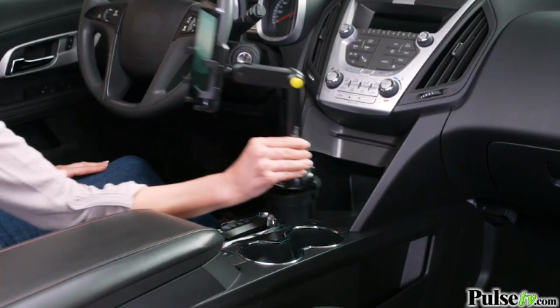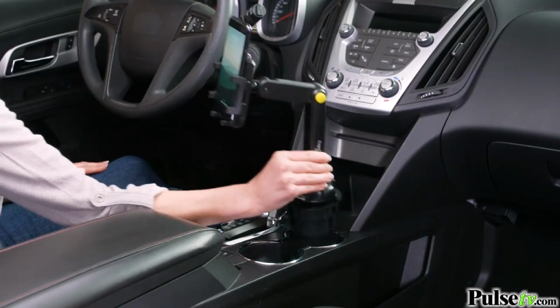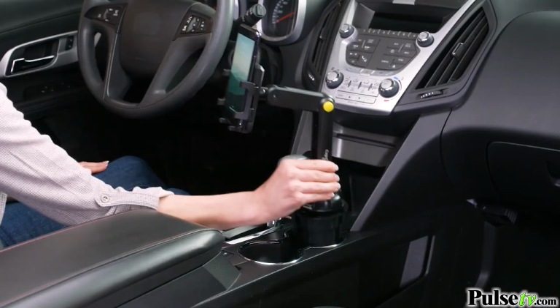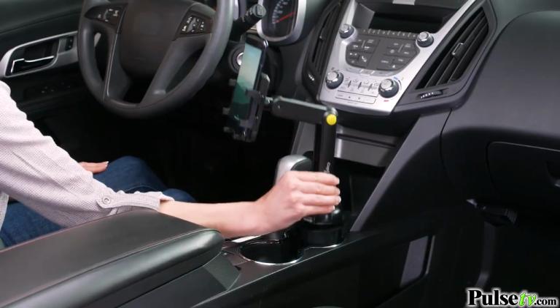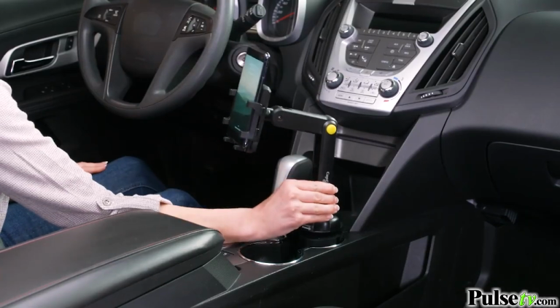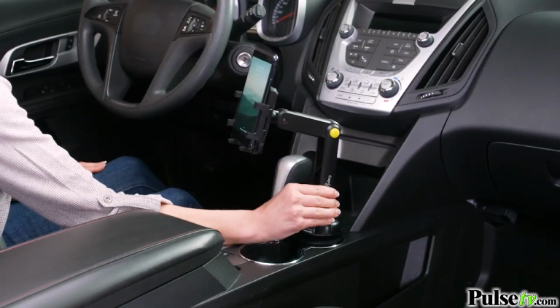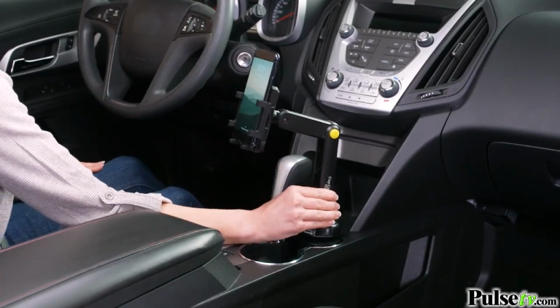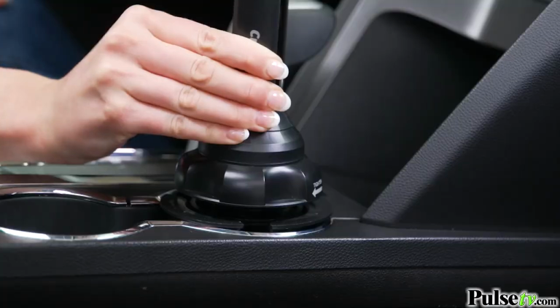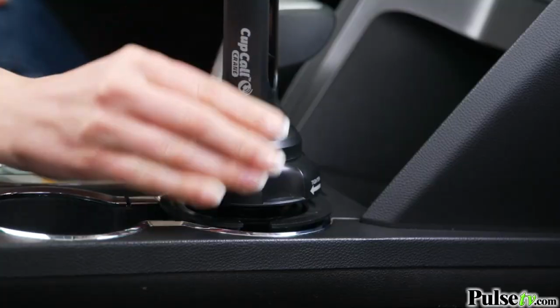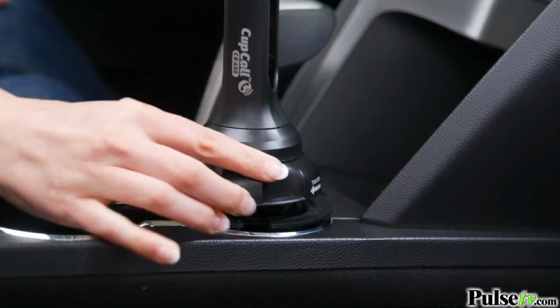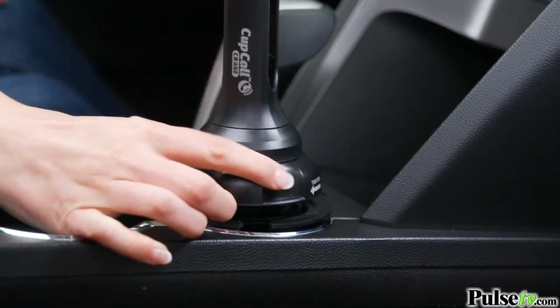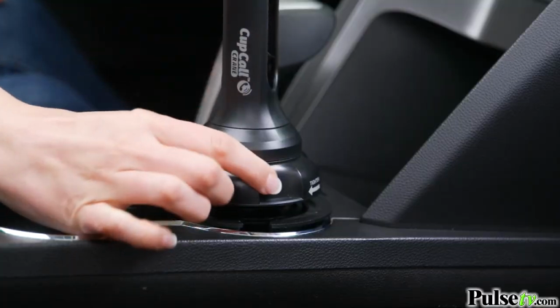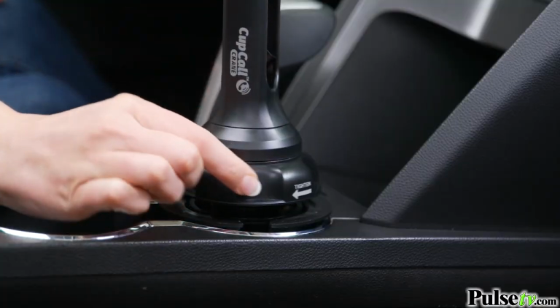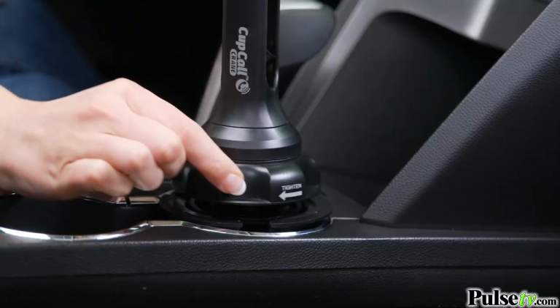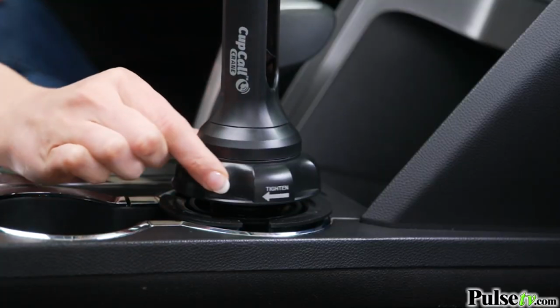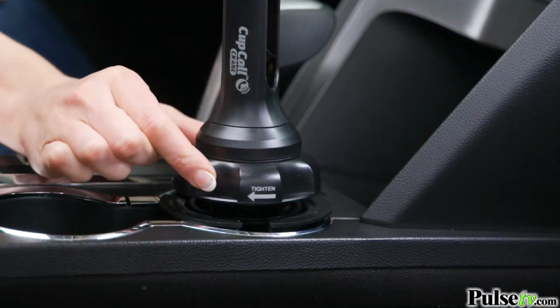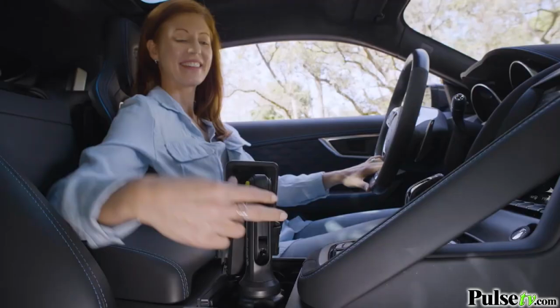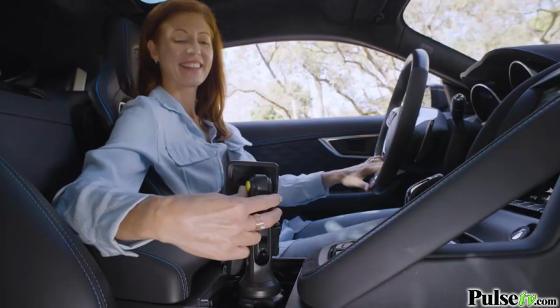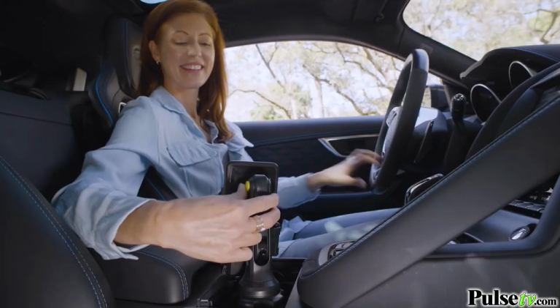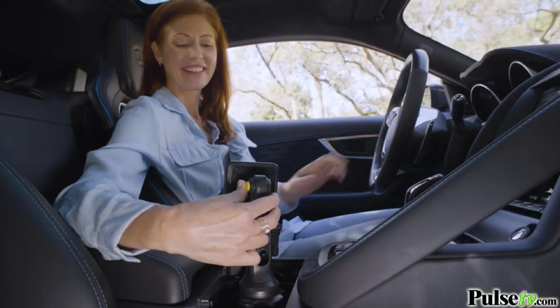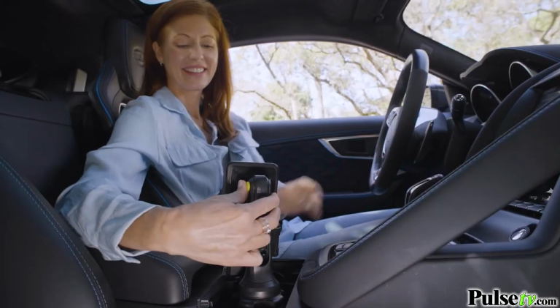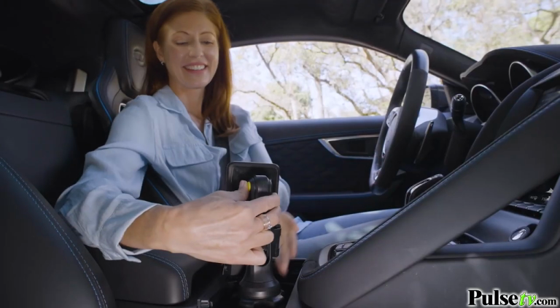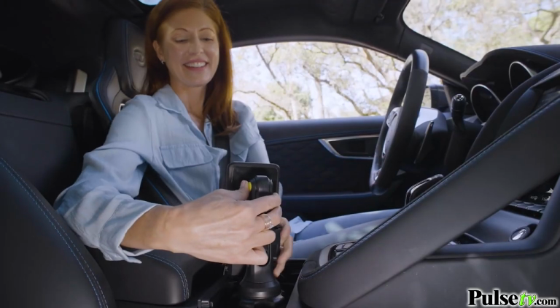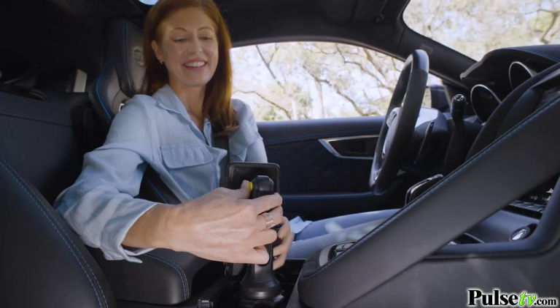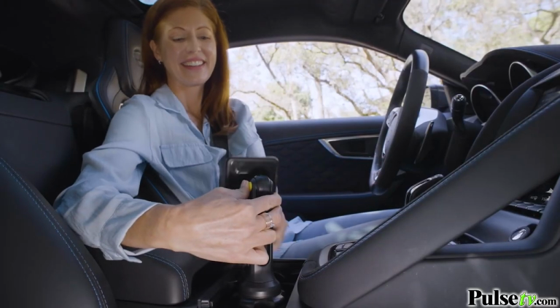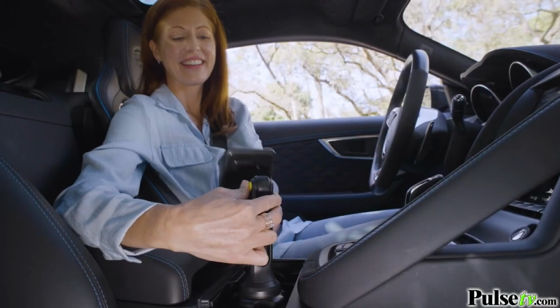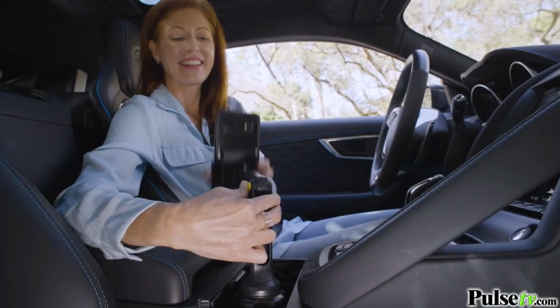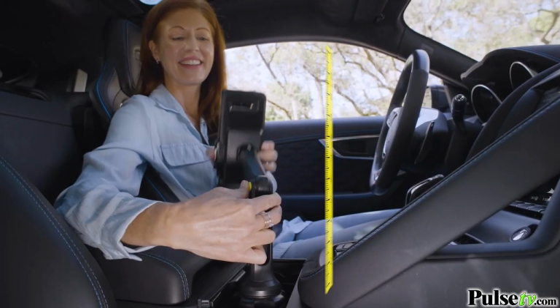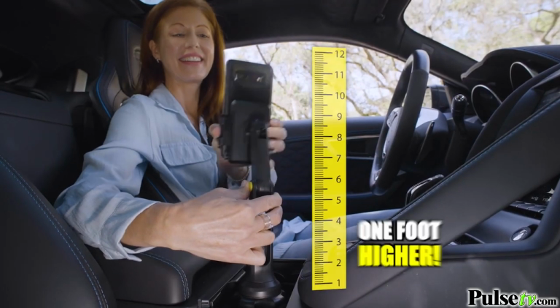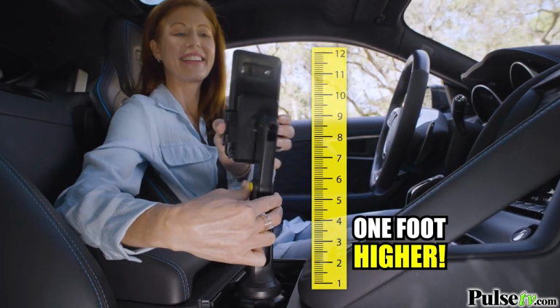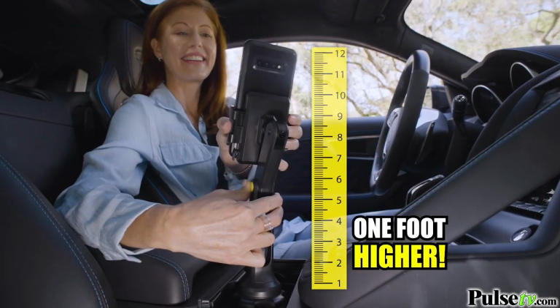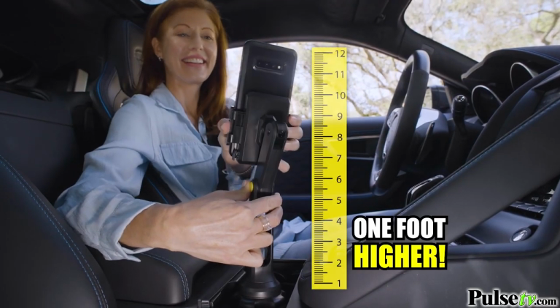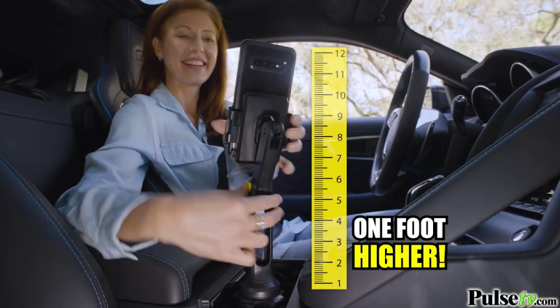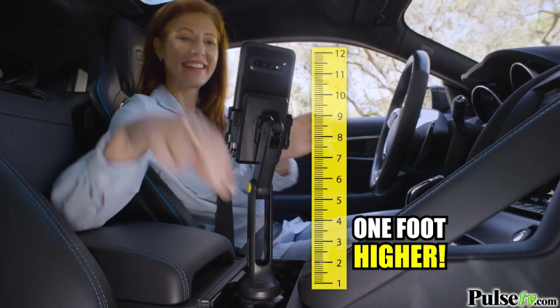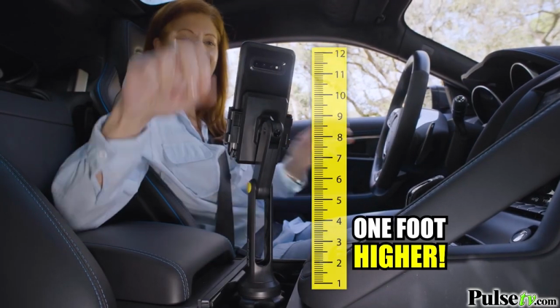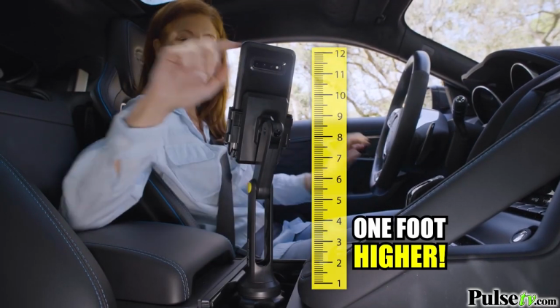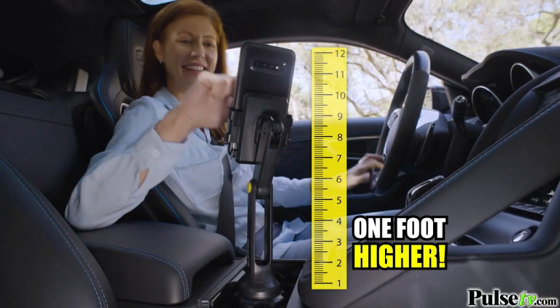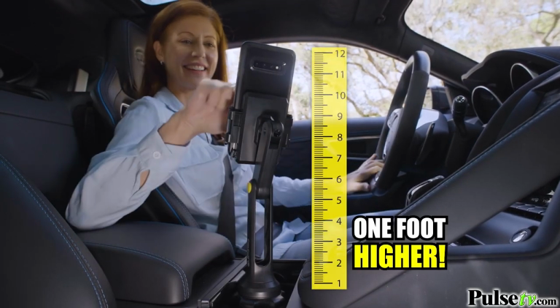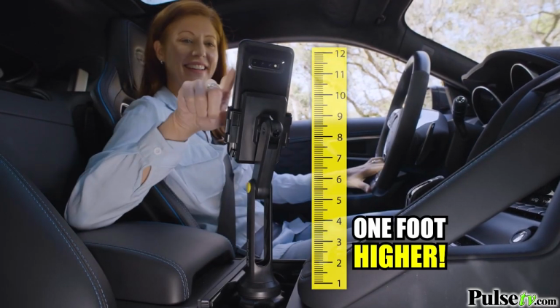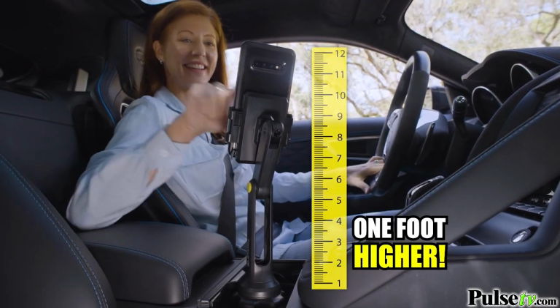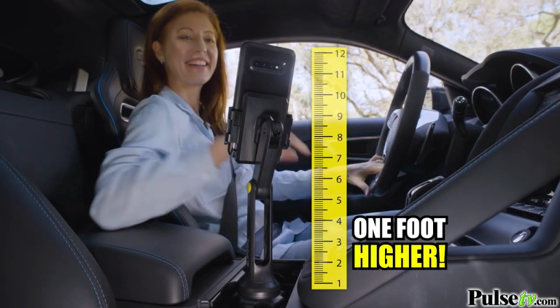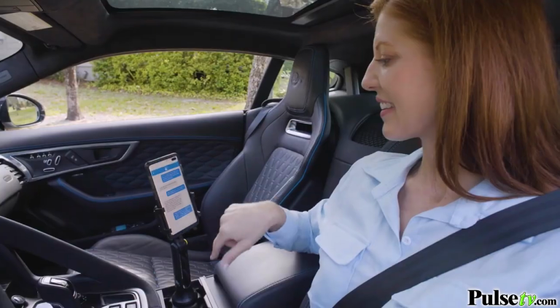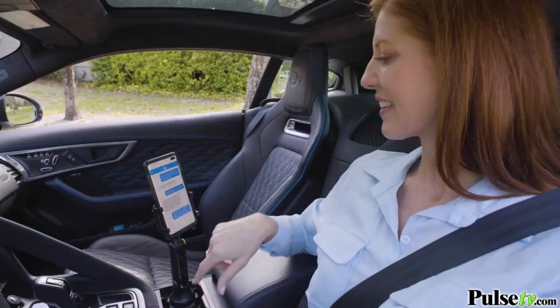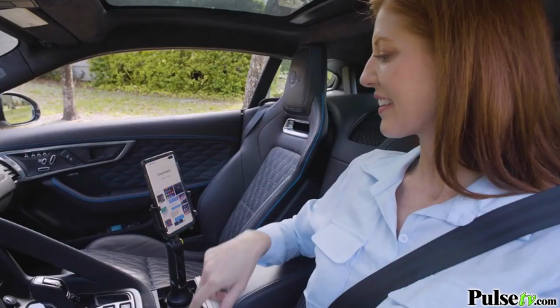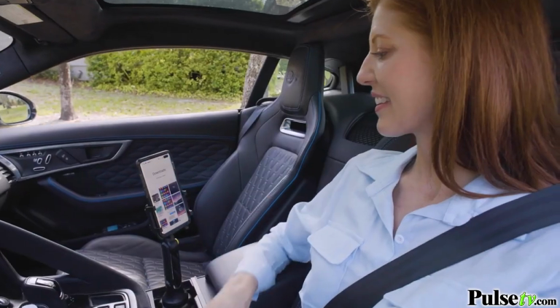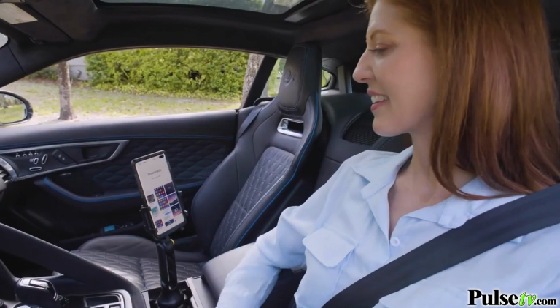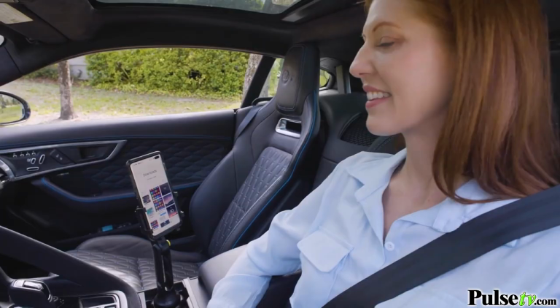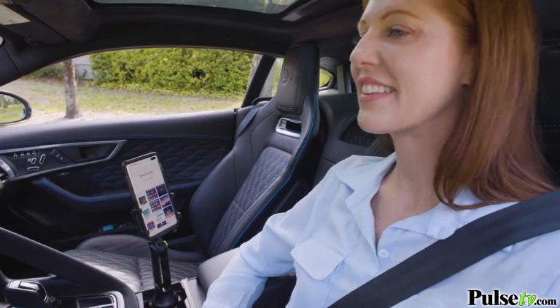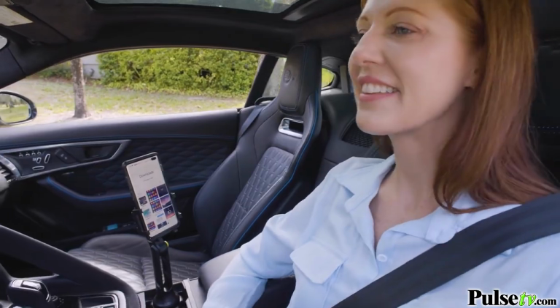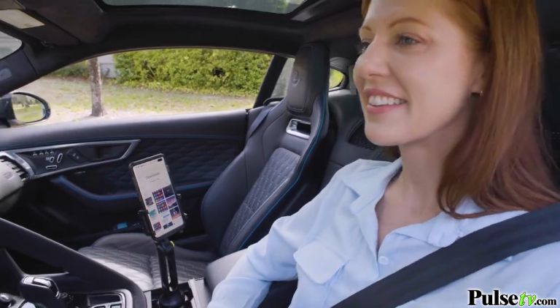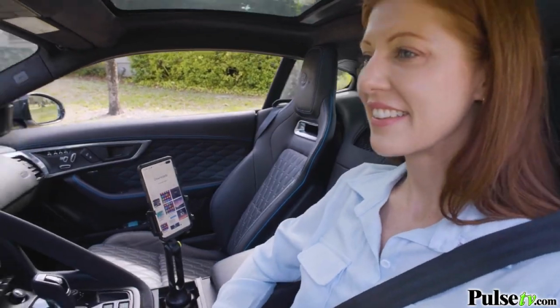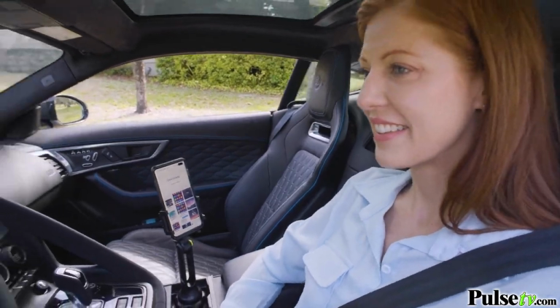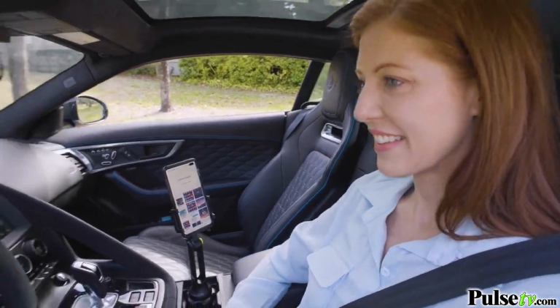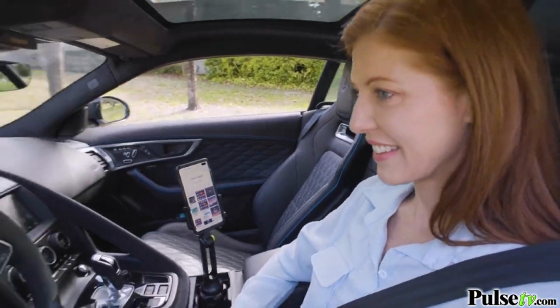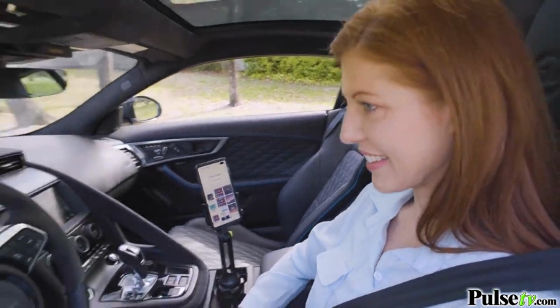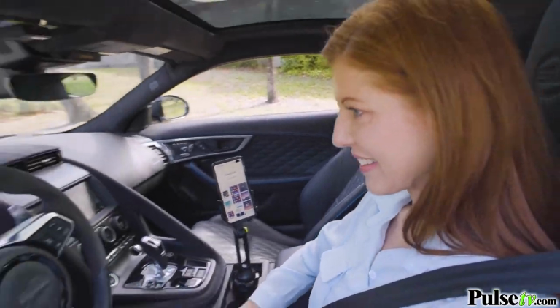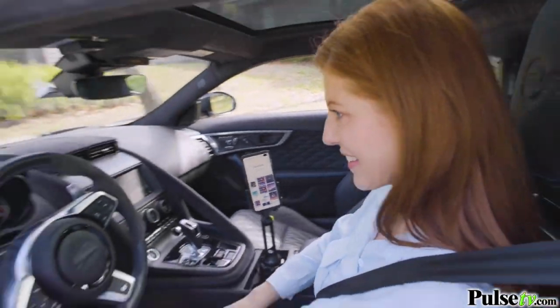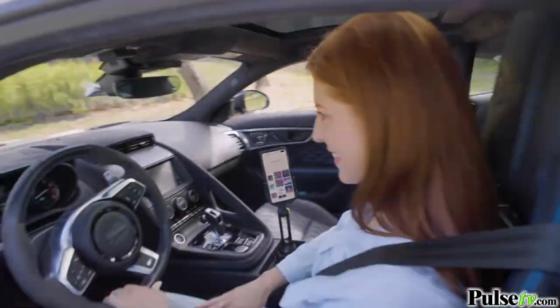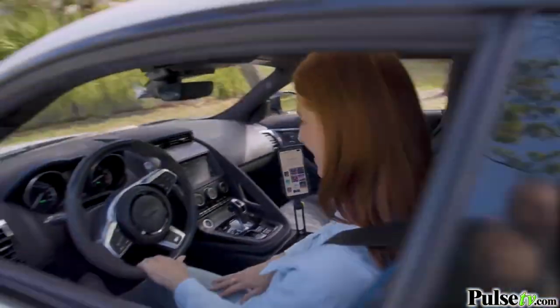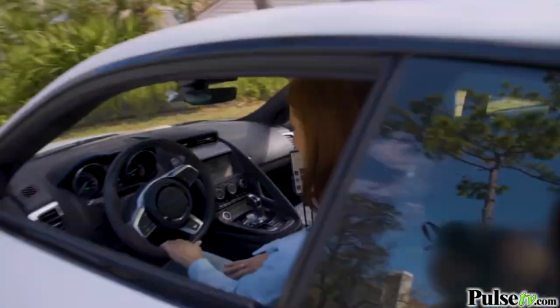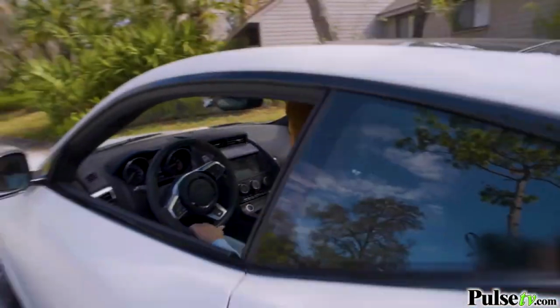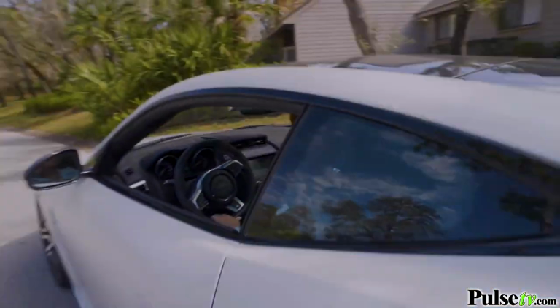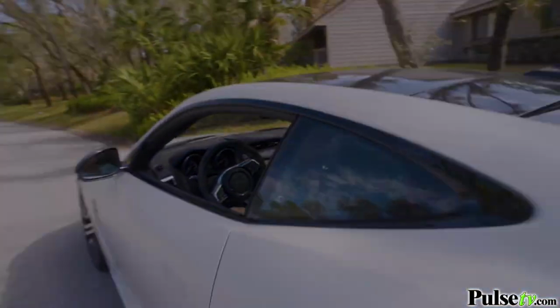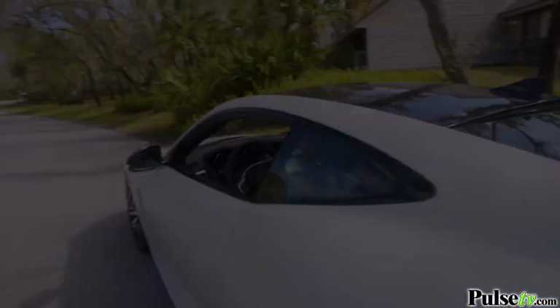Just drop it in, twist to fit, then crane it up to a full one foot higher. It's easier to see and more convenient to use.